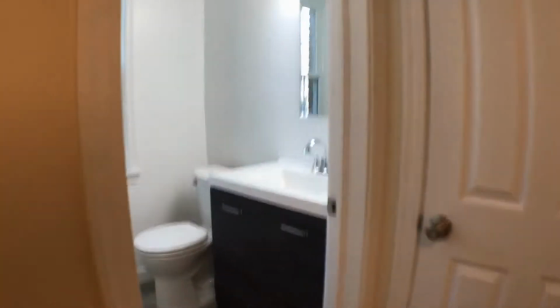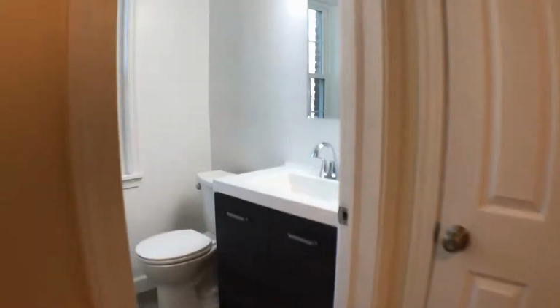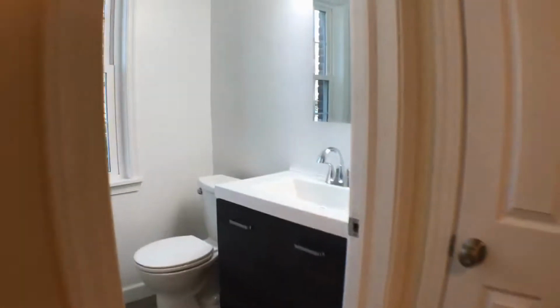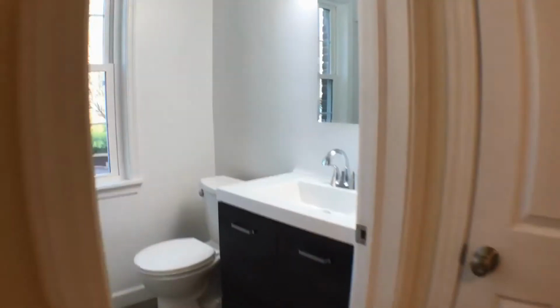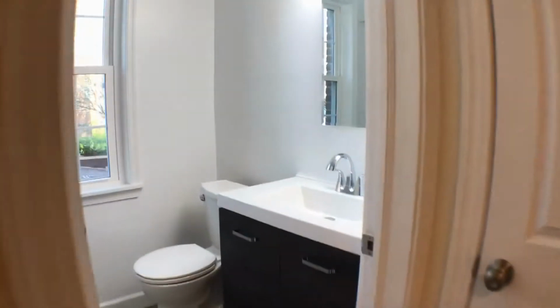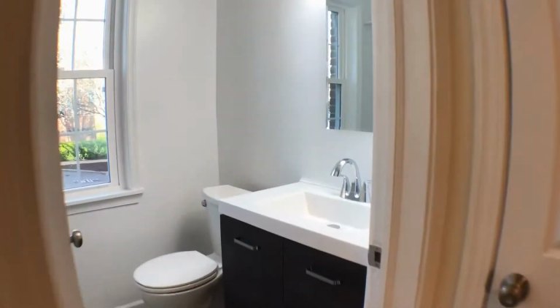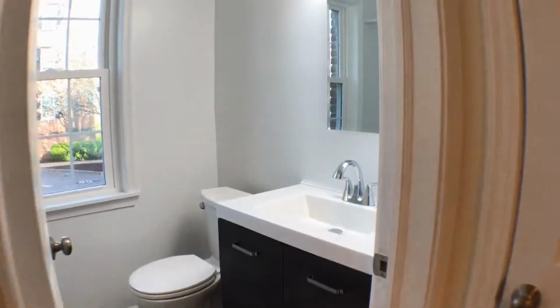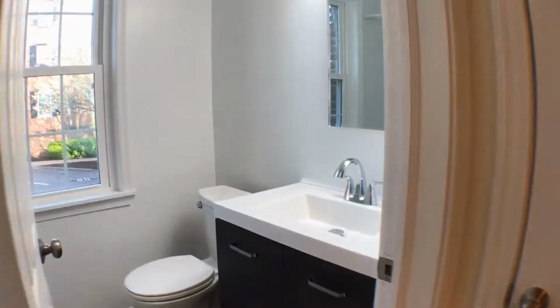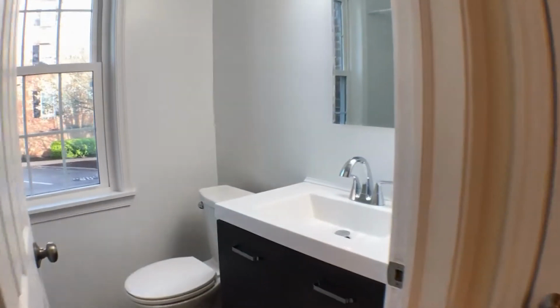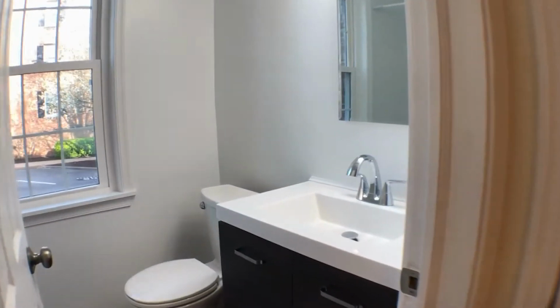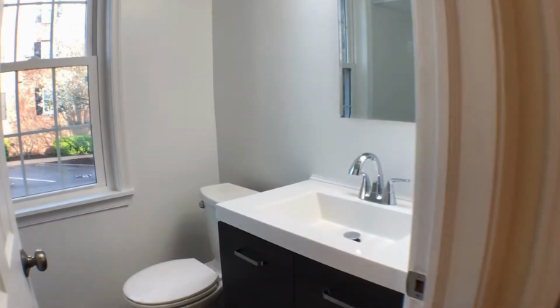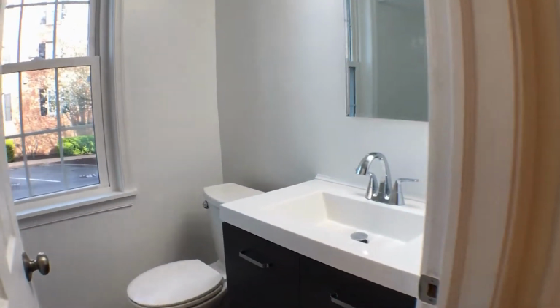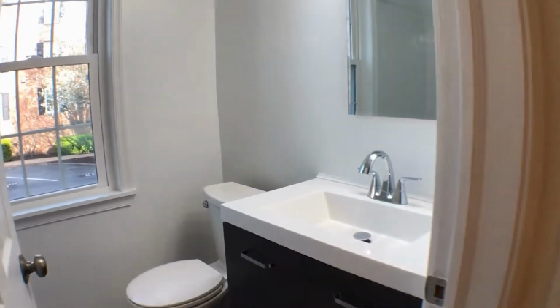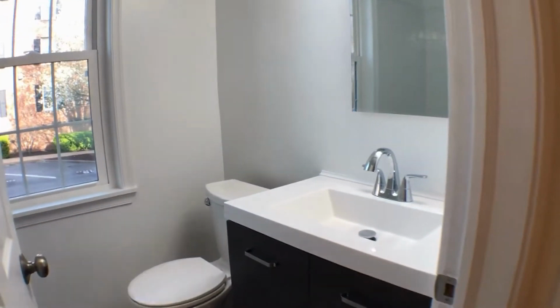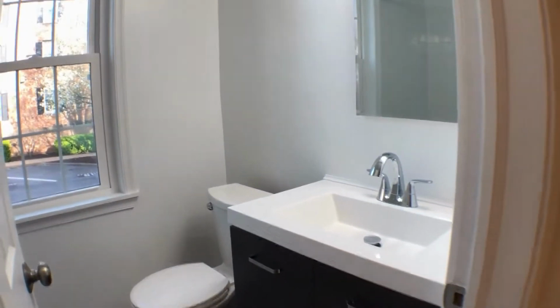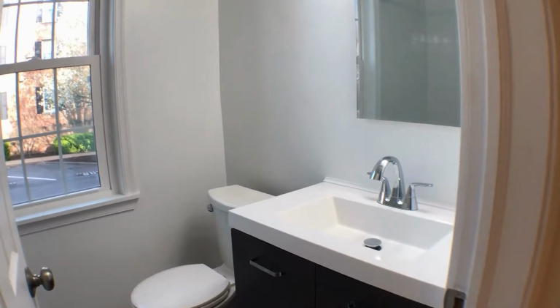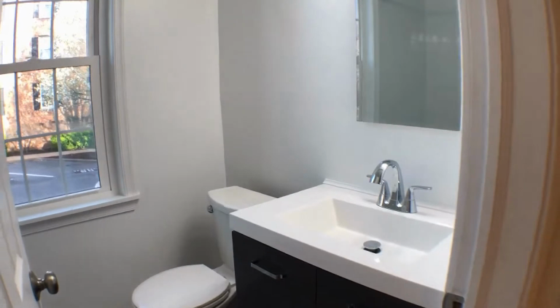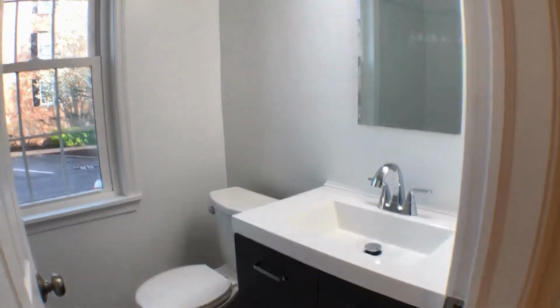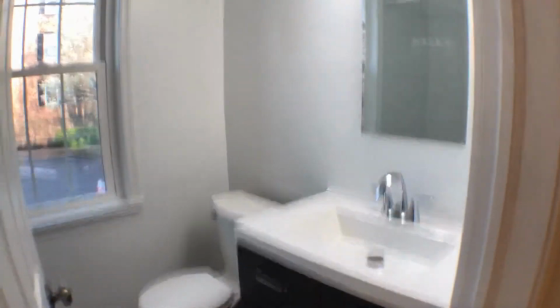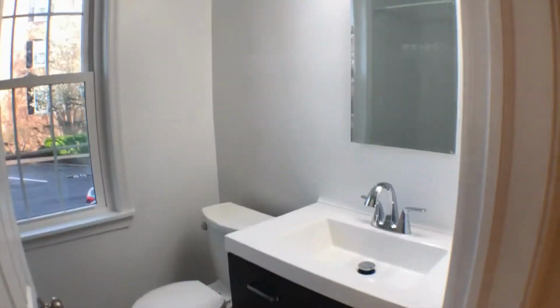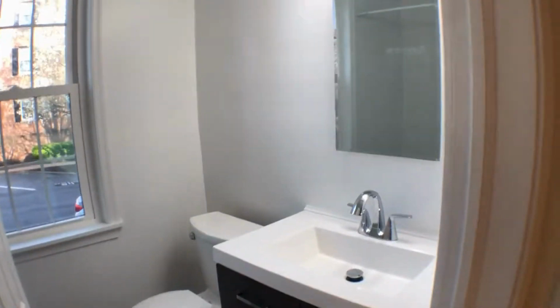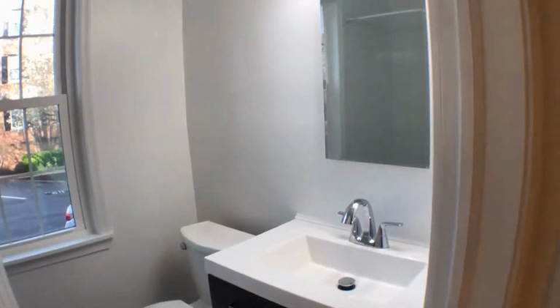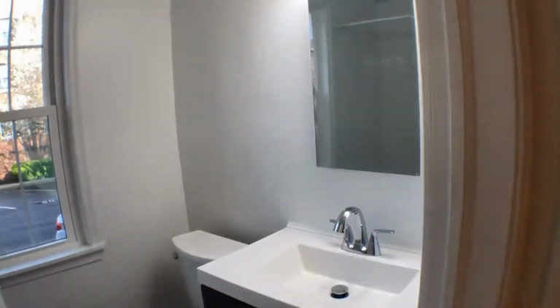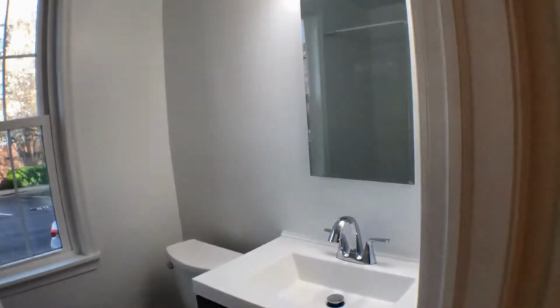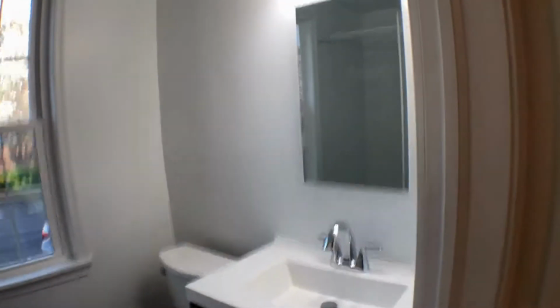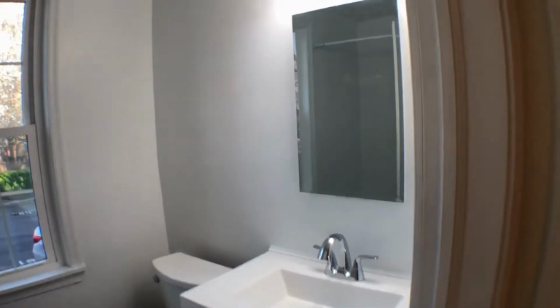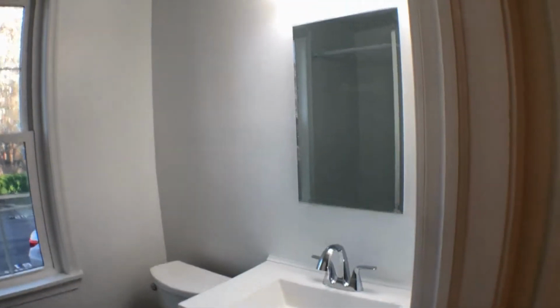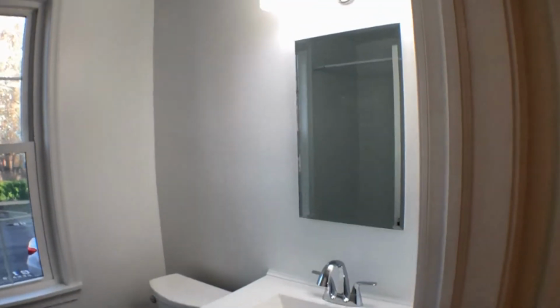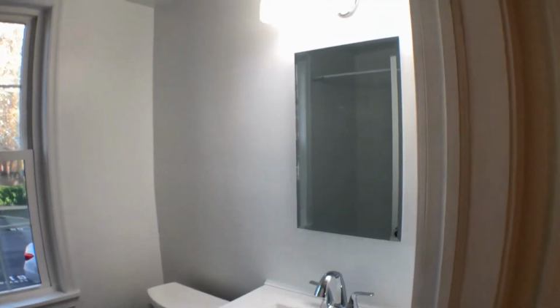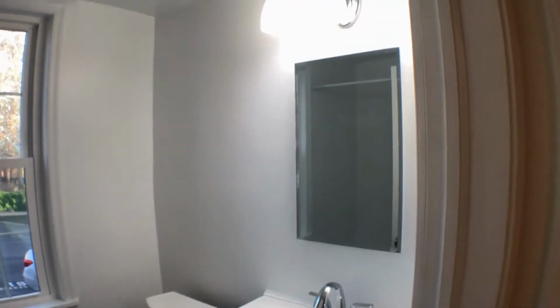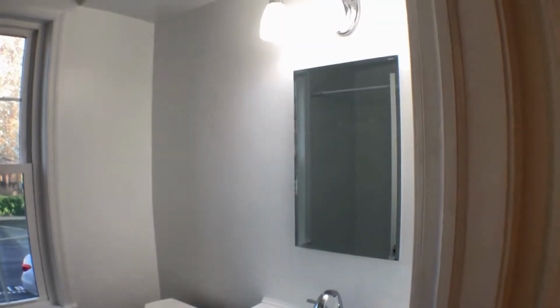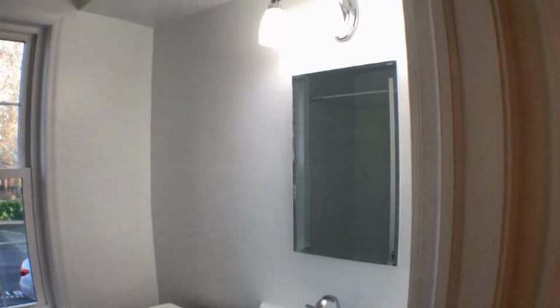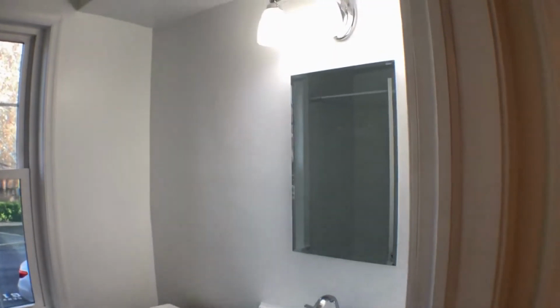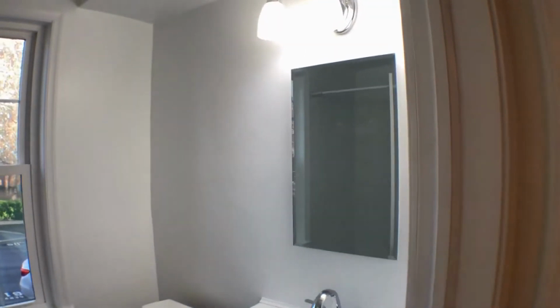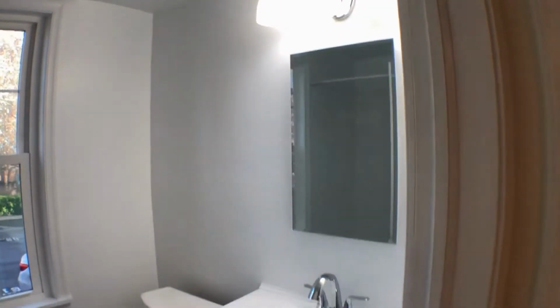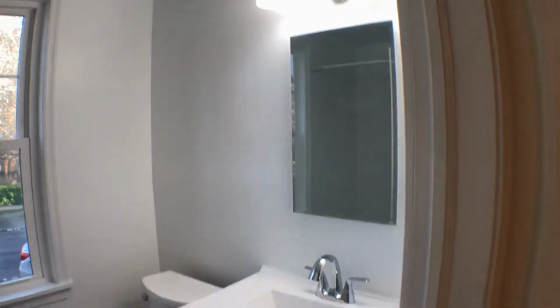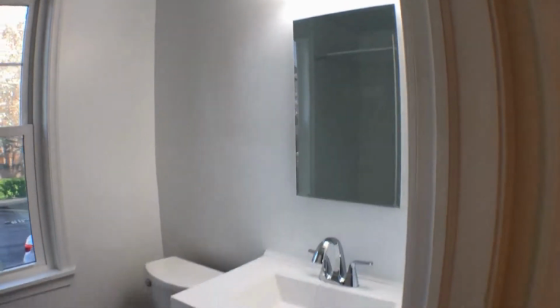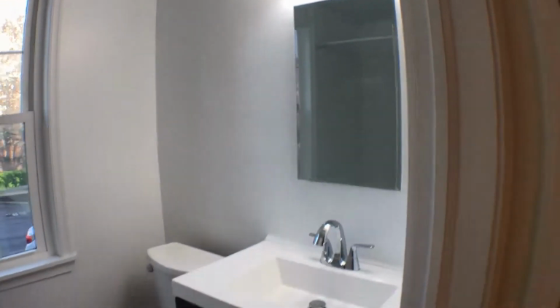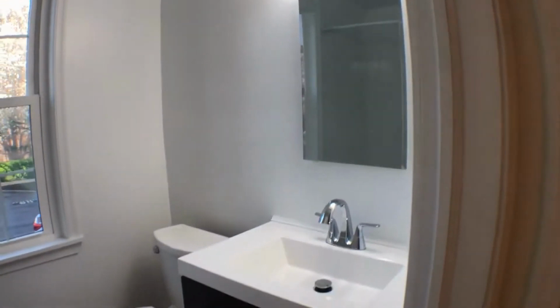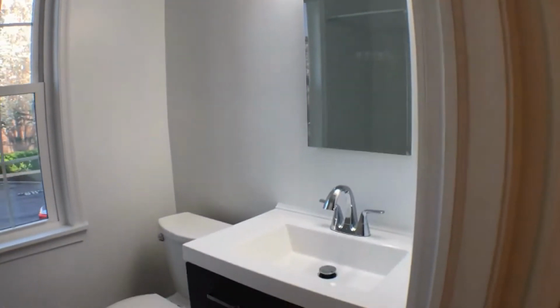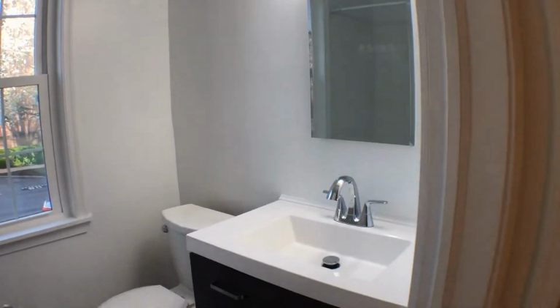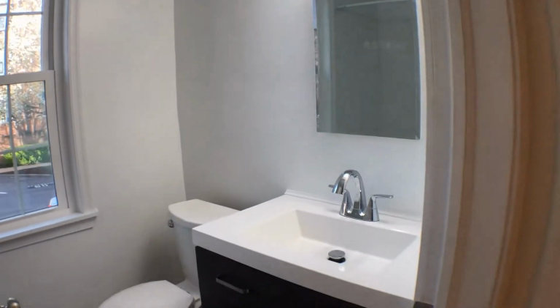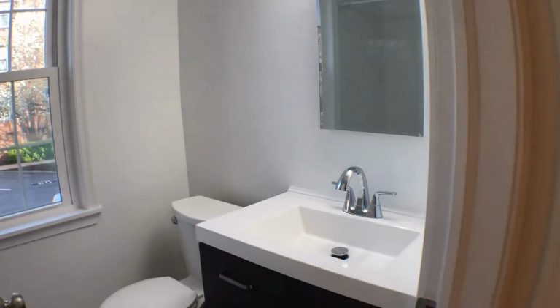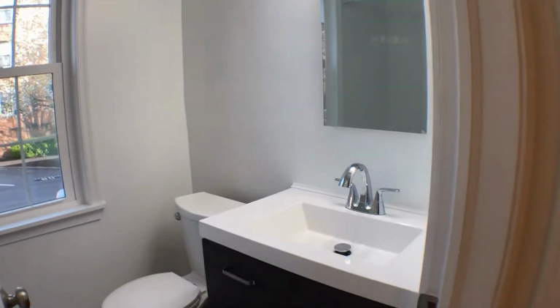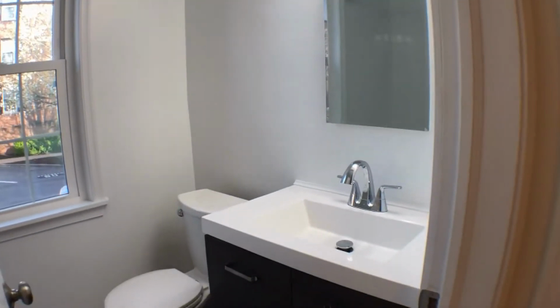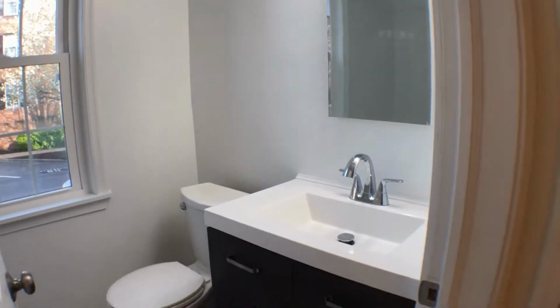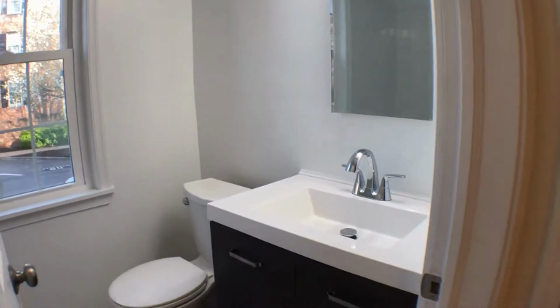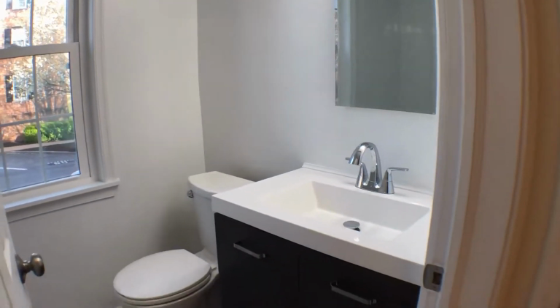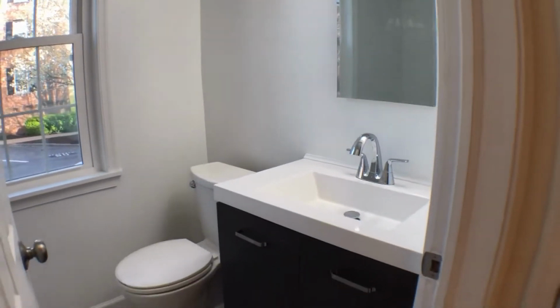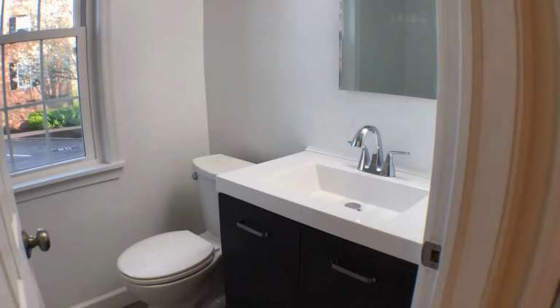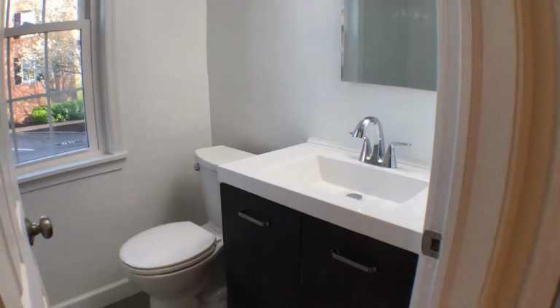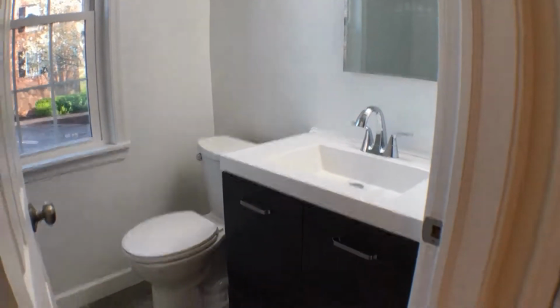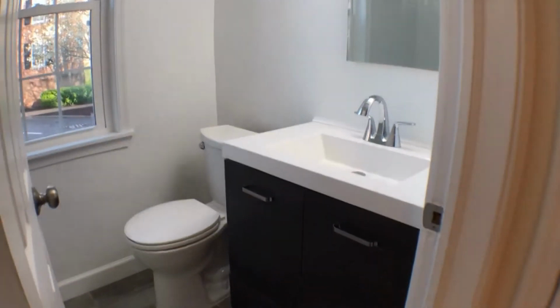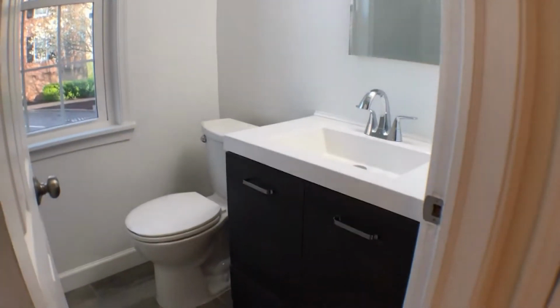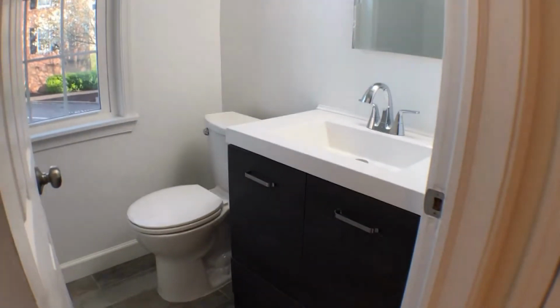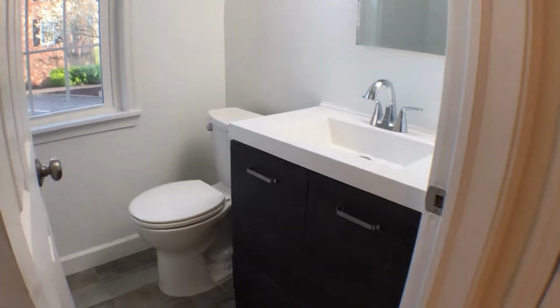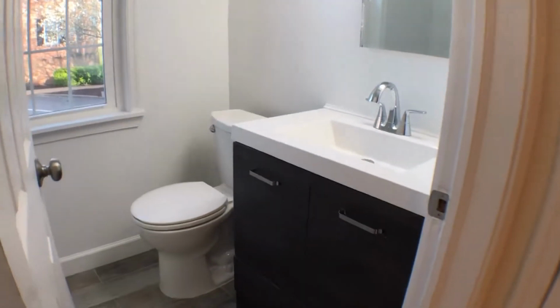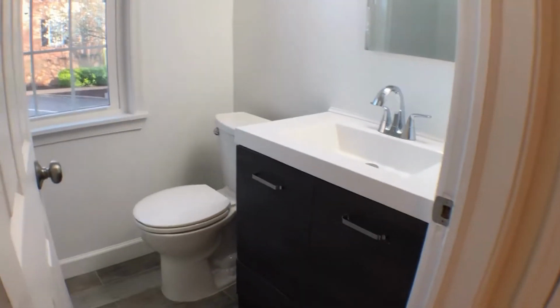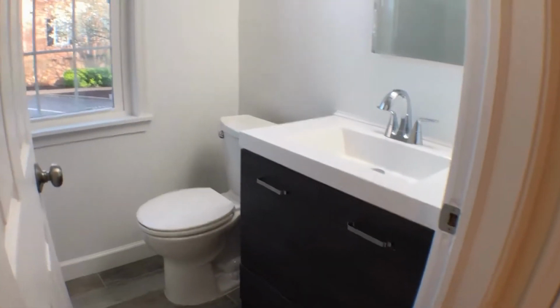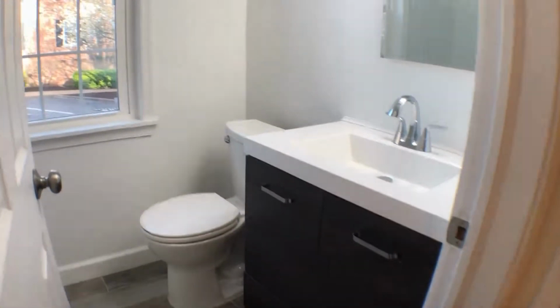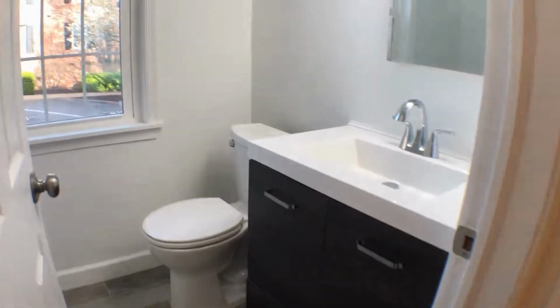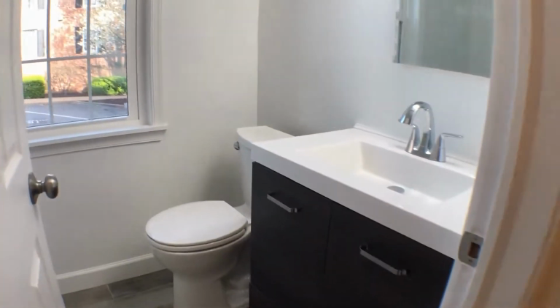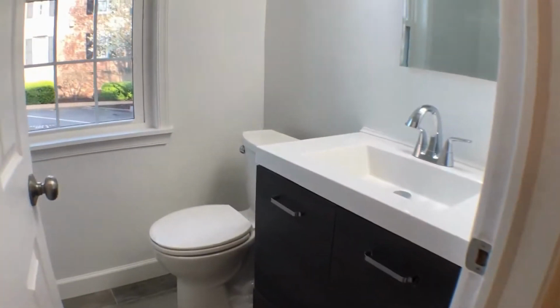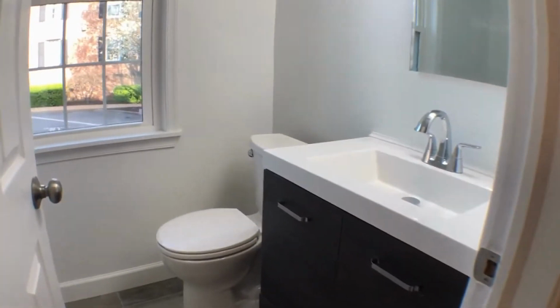Newly renovated bathroom with brand new mirror, light fixtures, sink, cabinet, and new toilet.